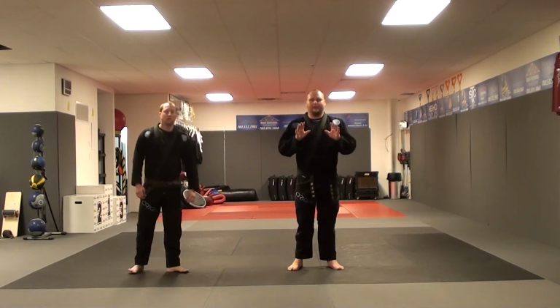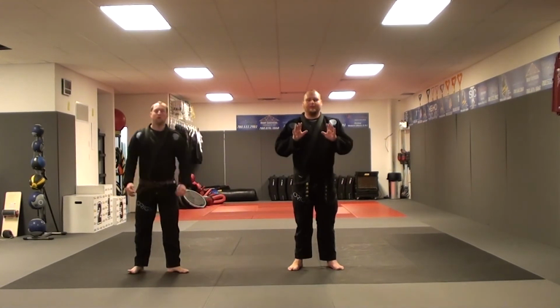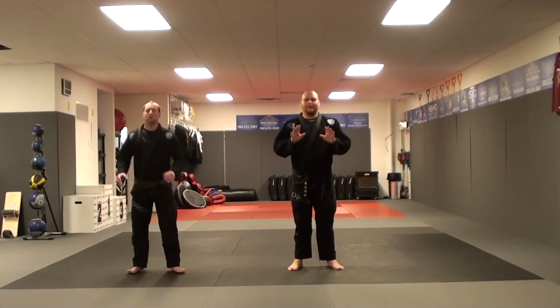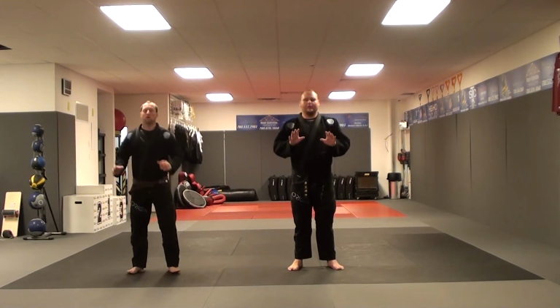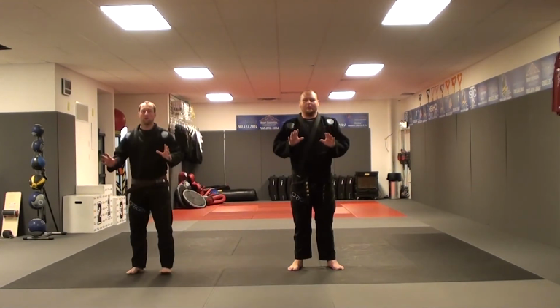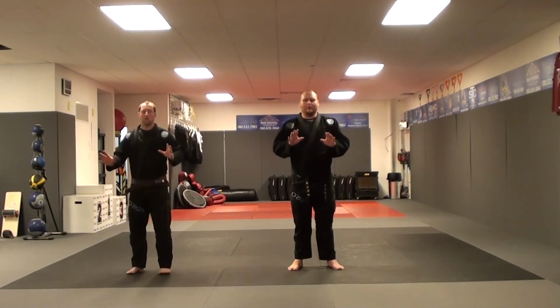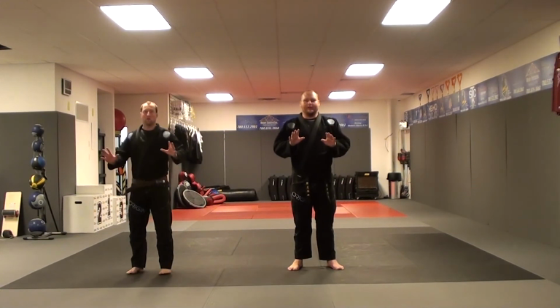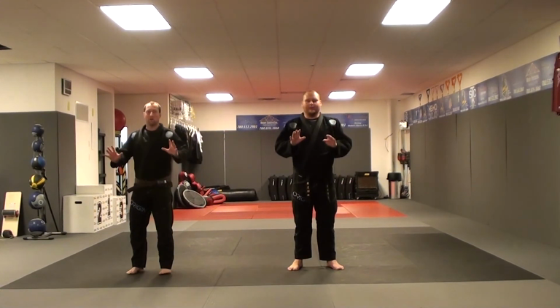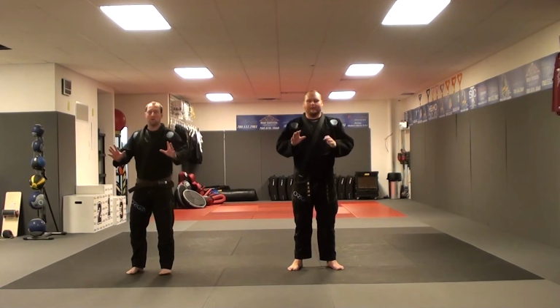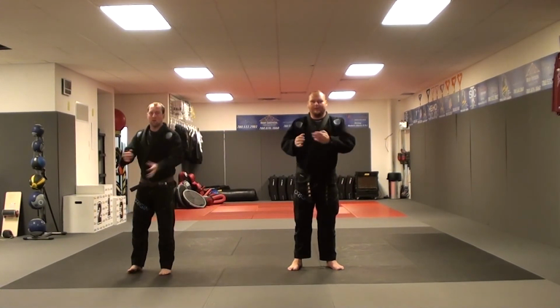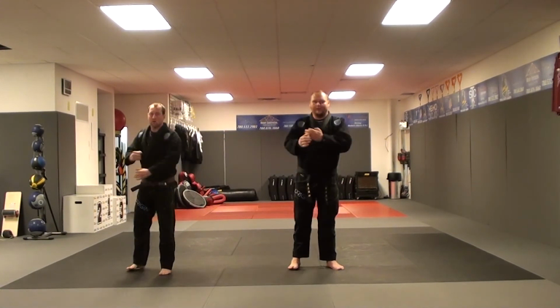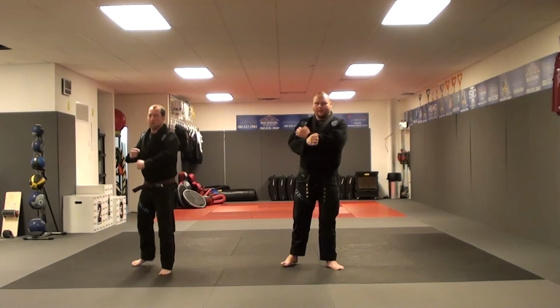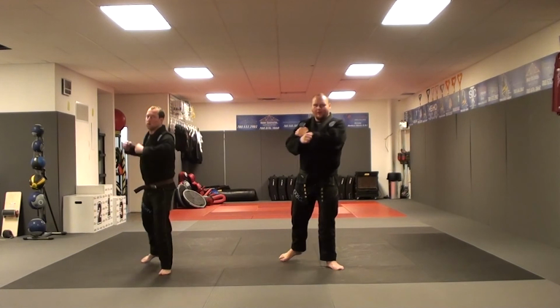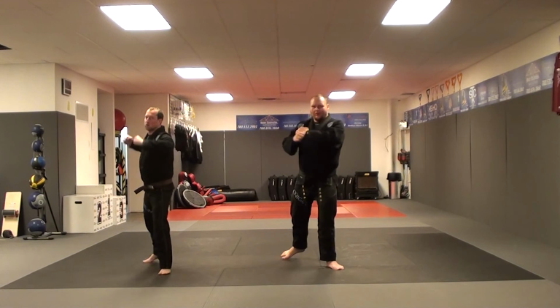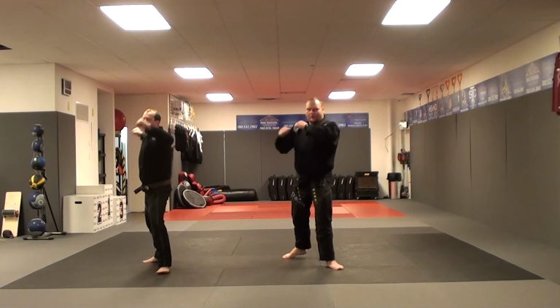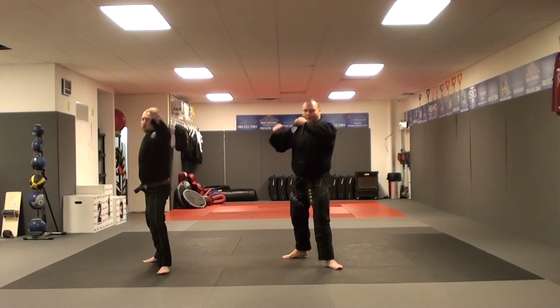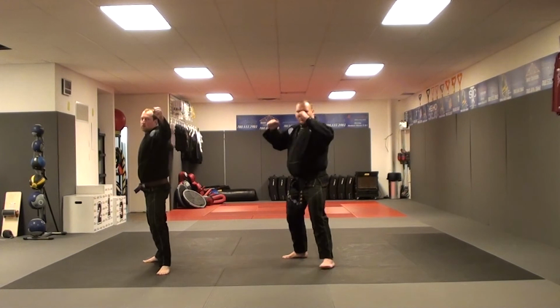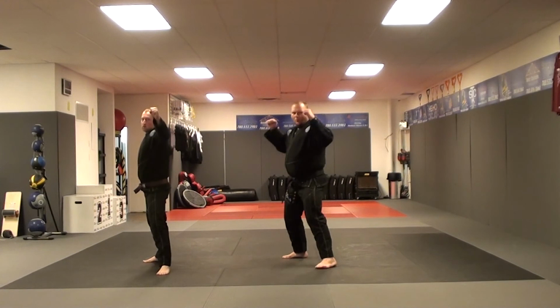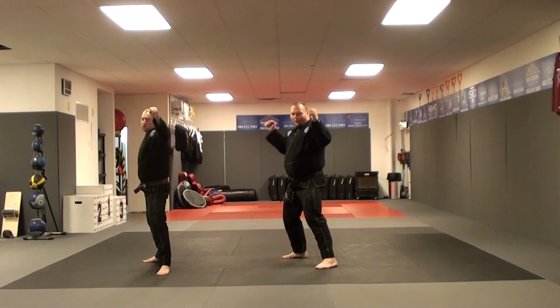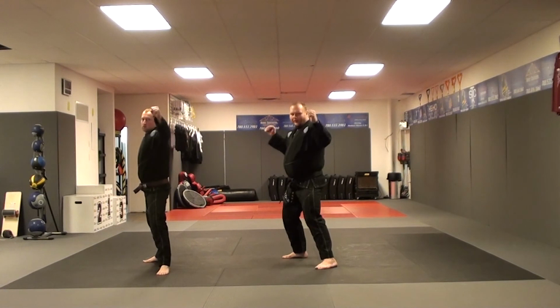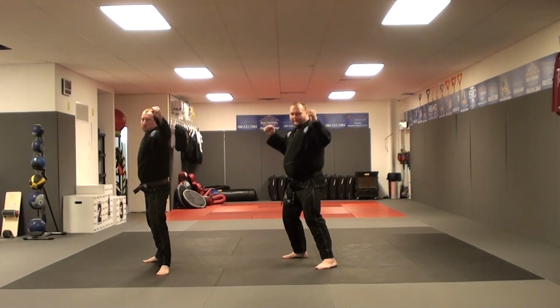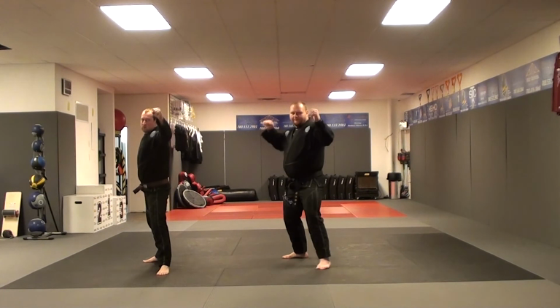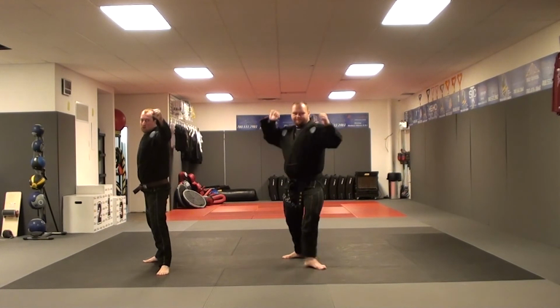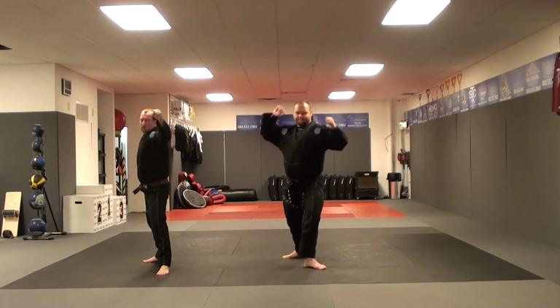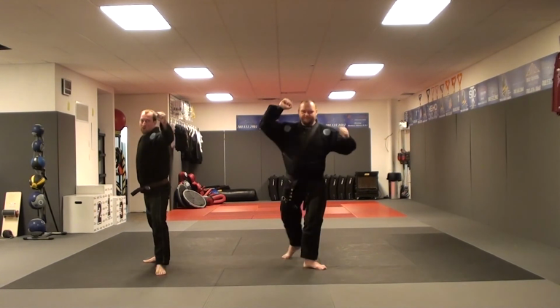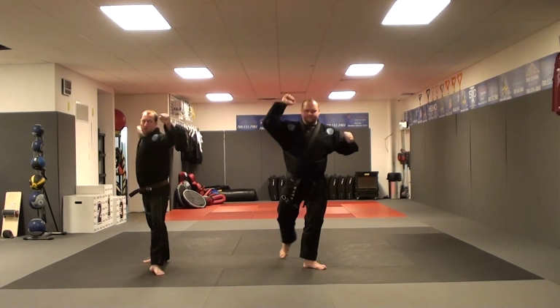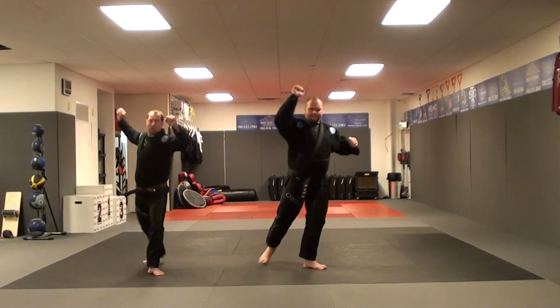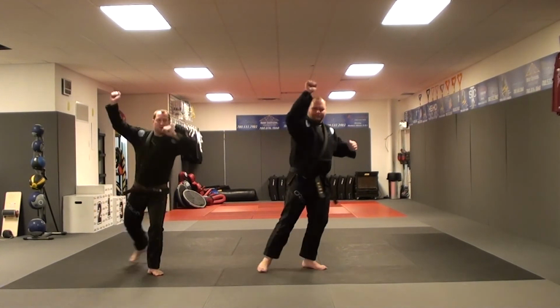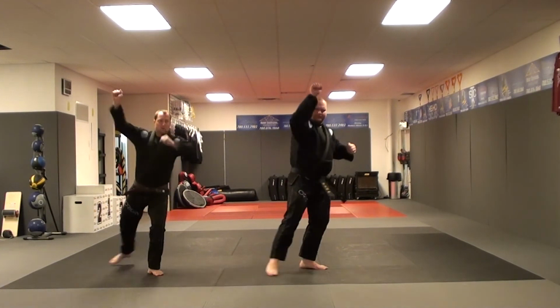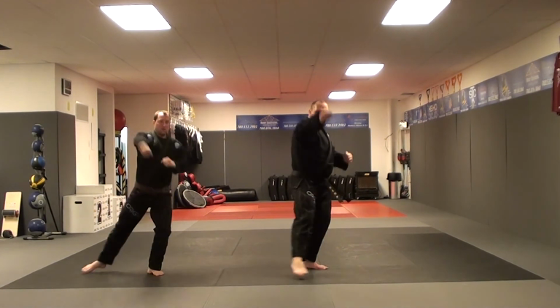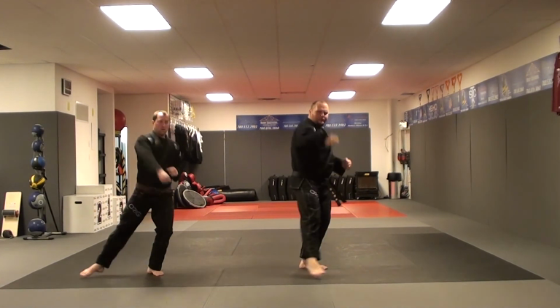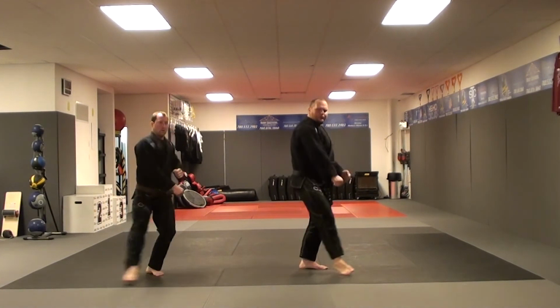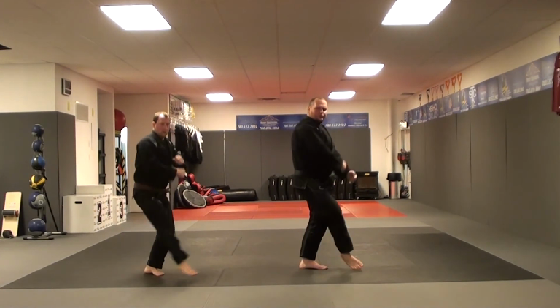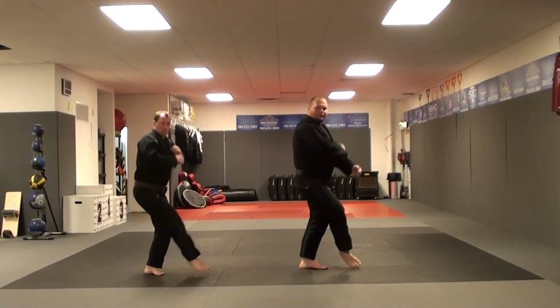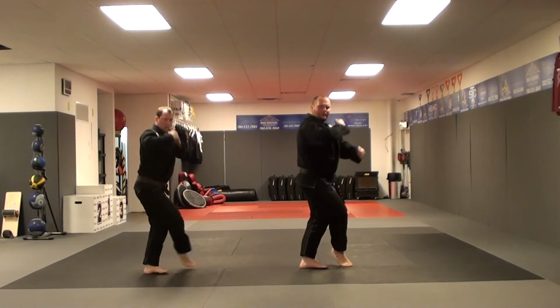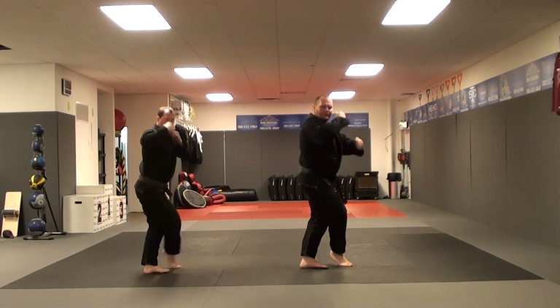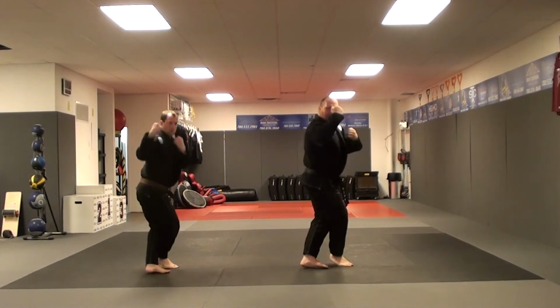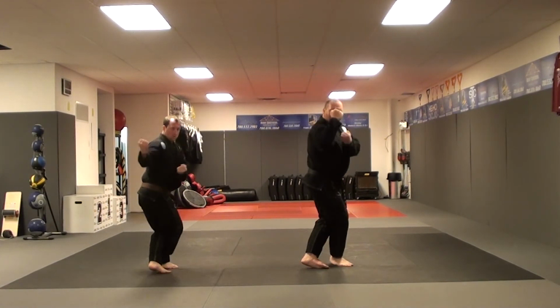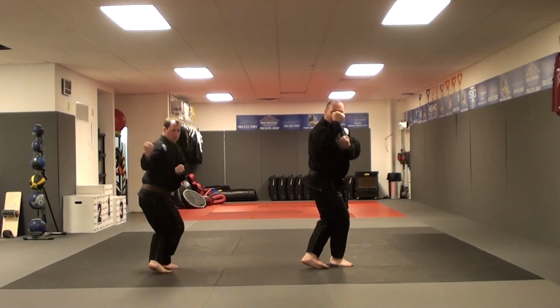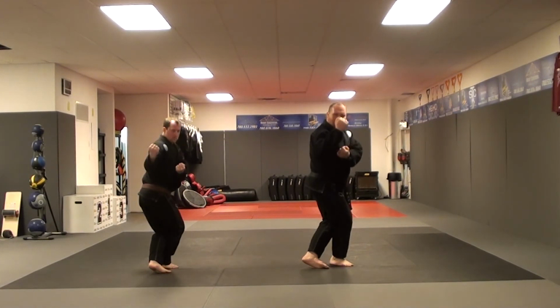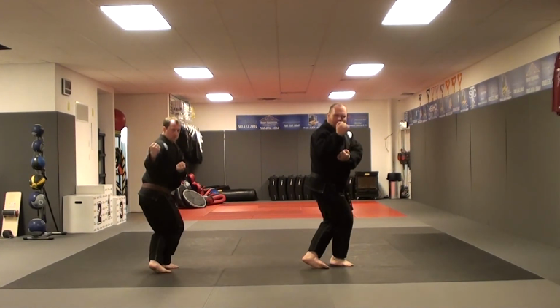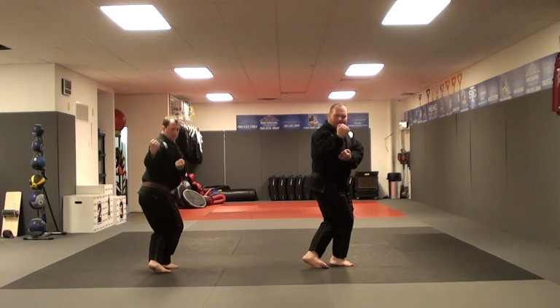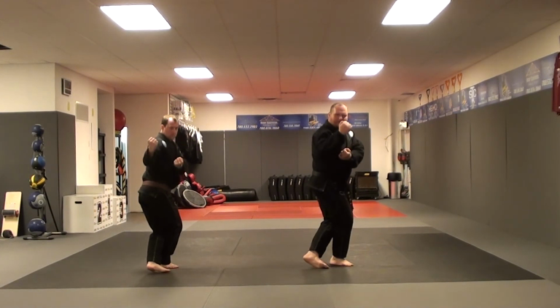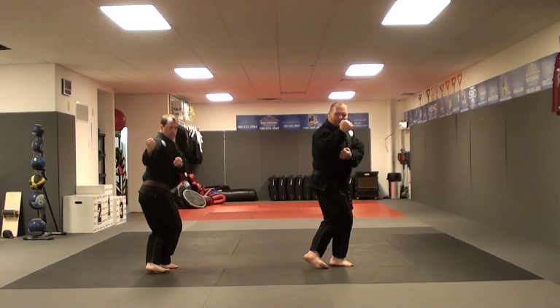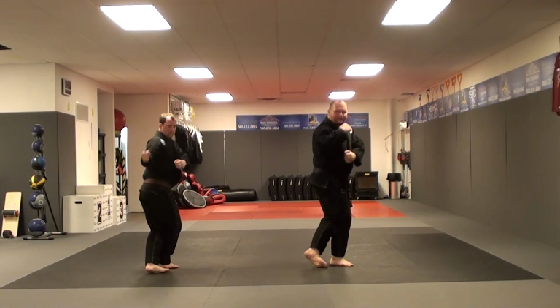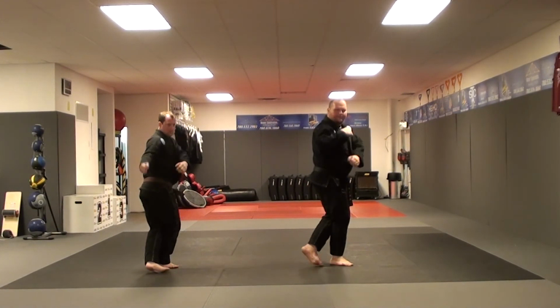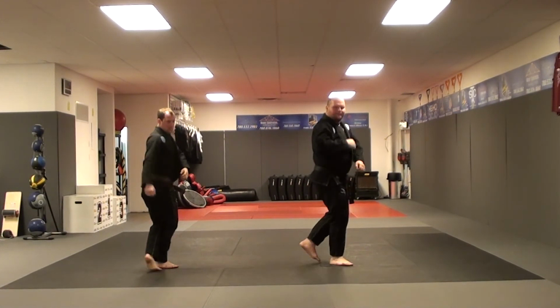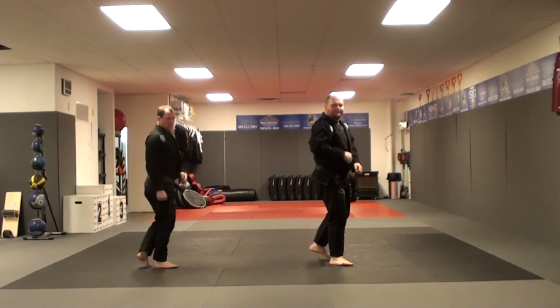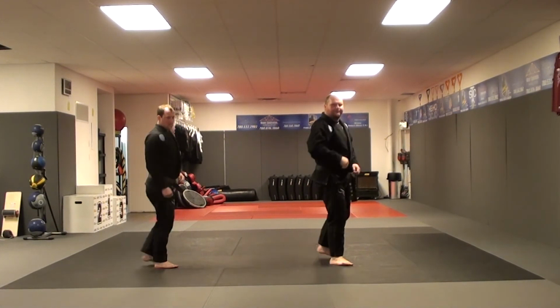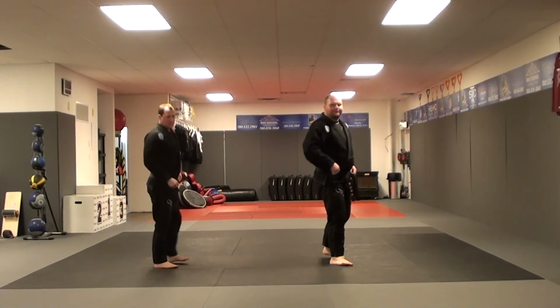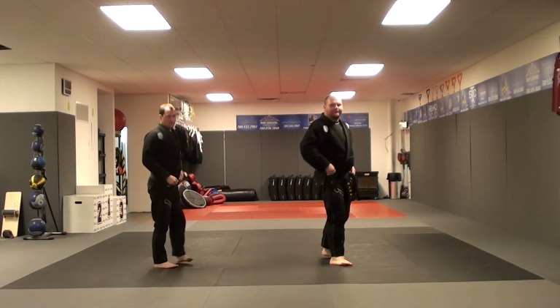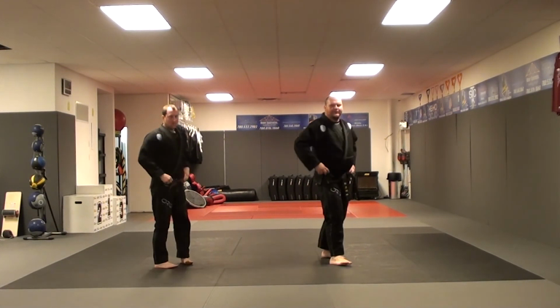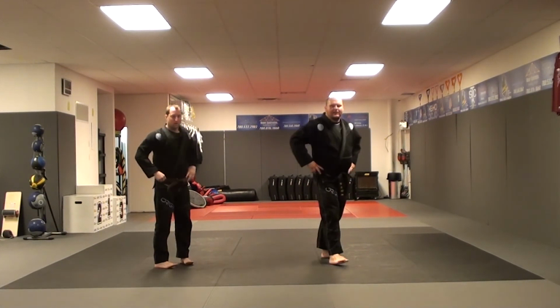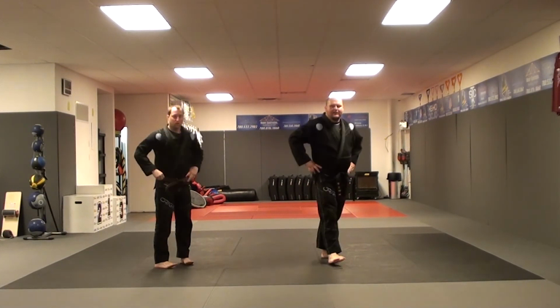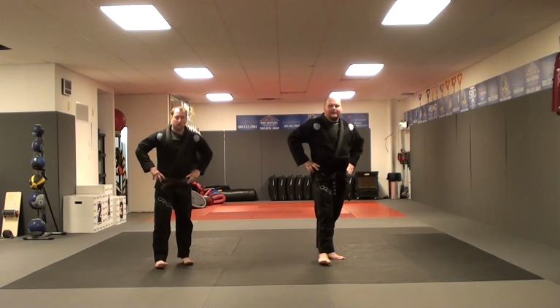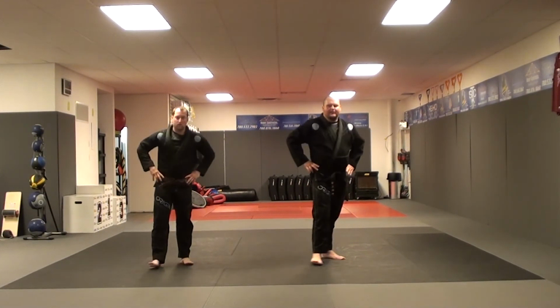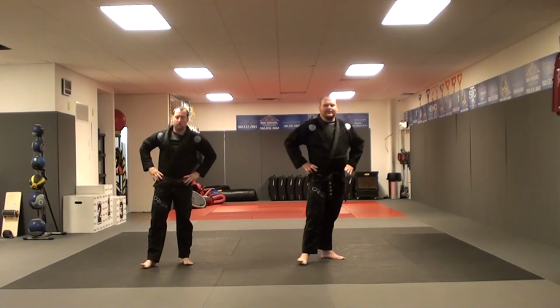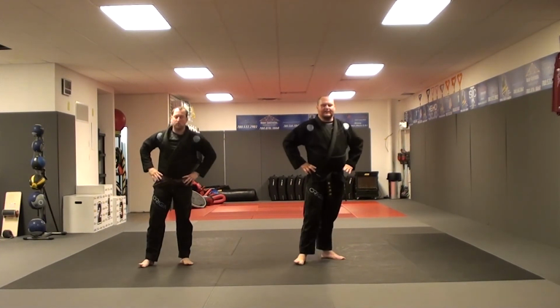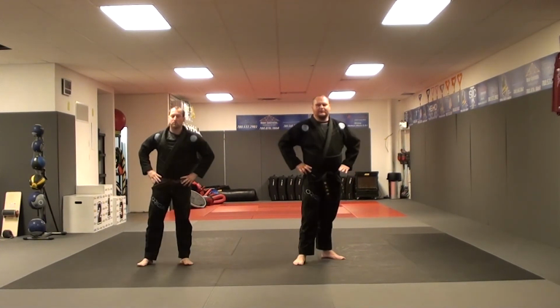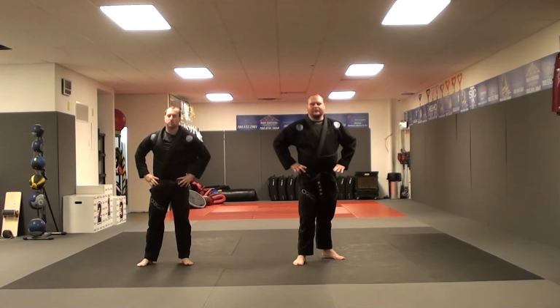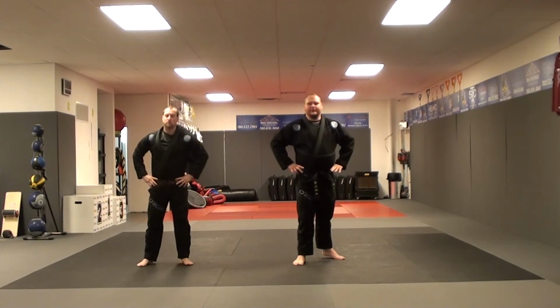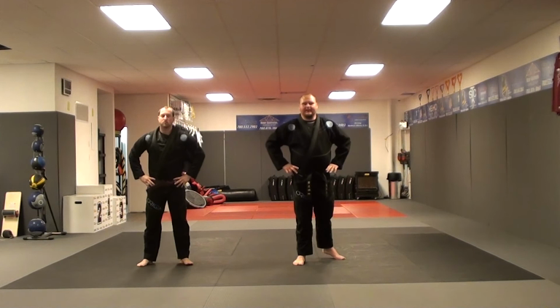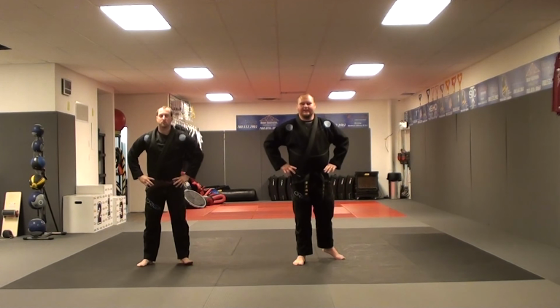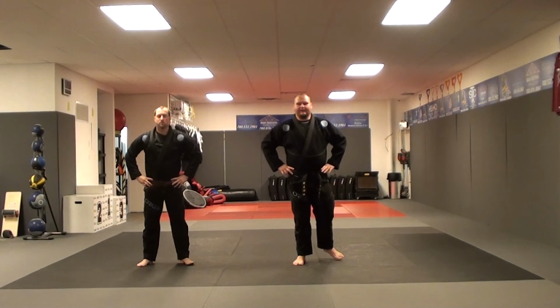We're here. One, two, three. That's Turning the Handle.